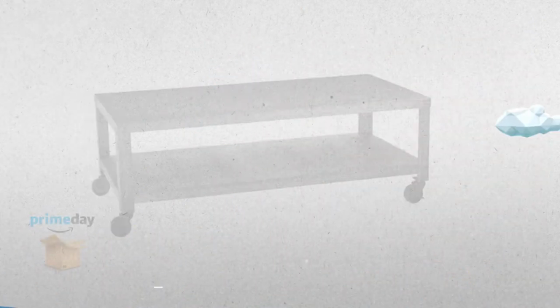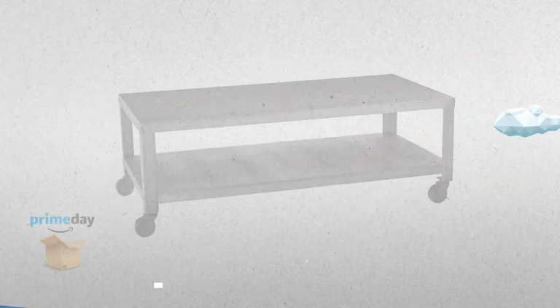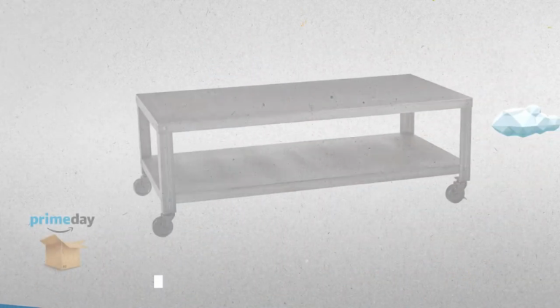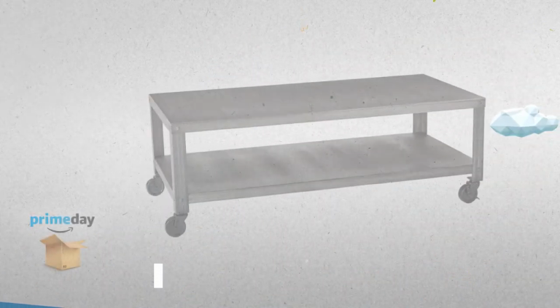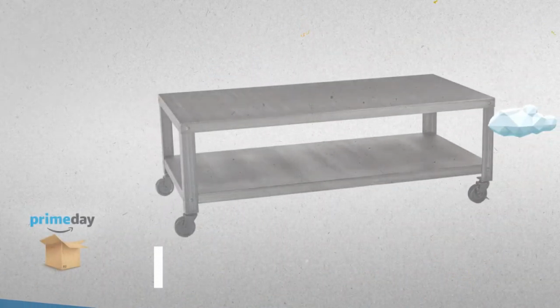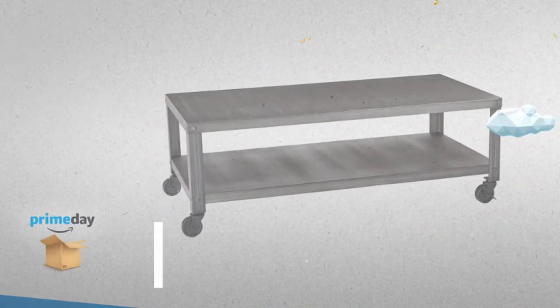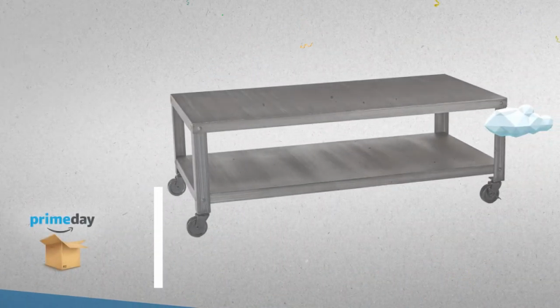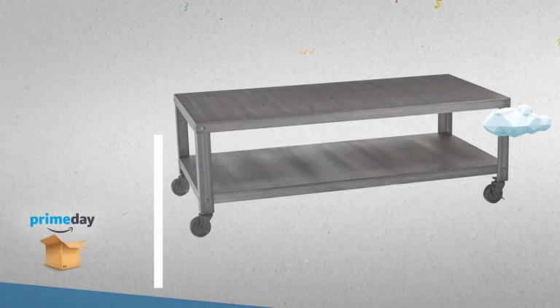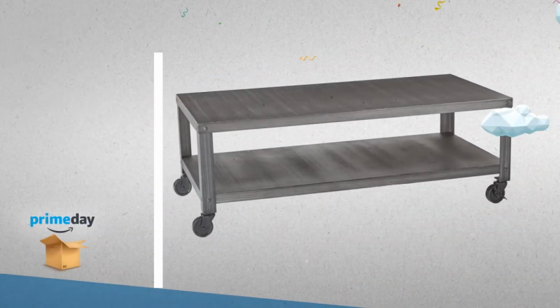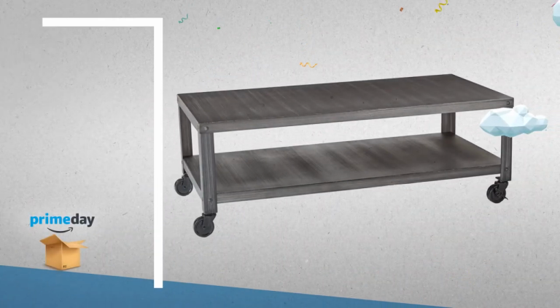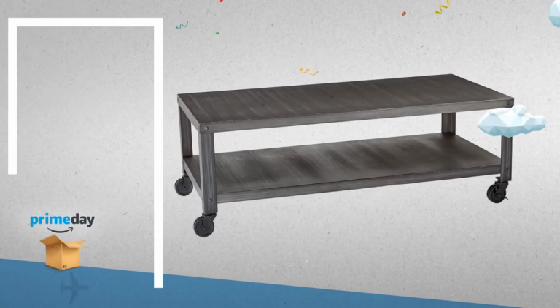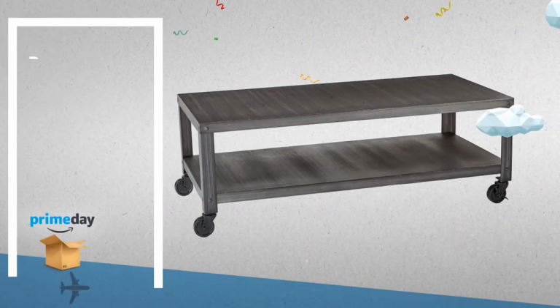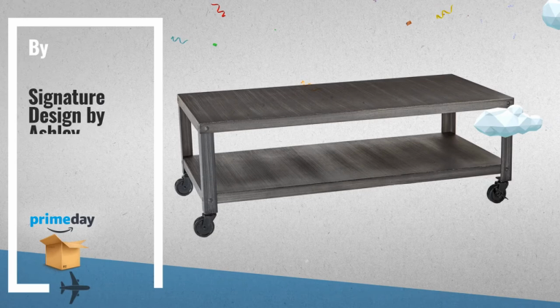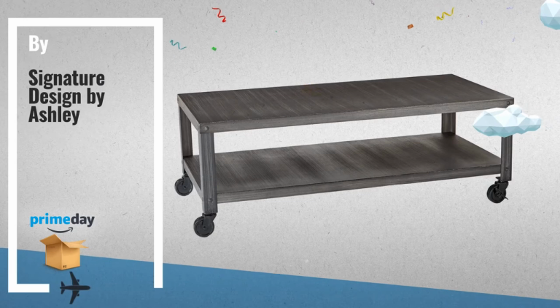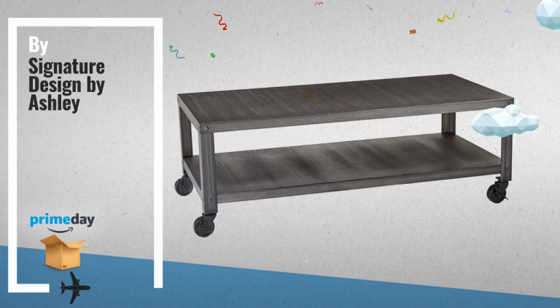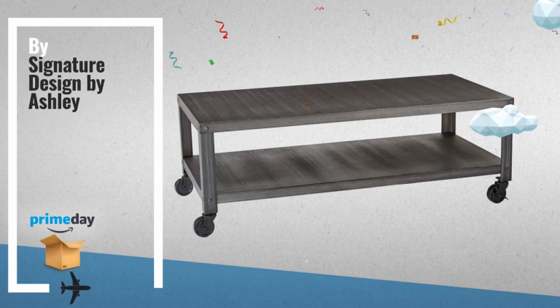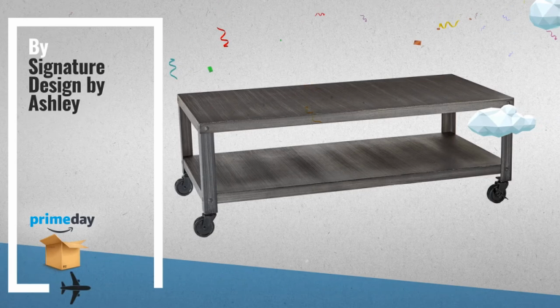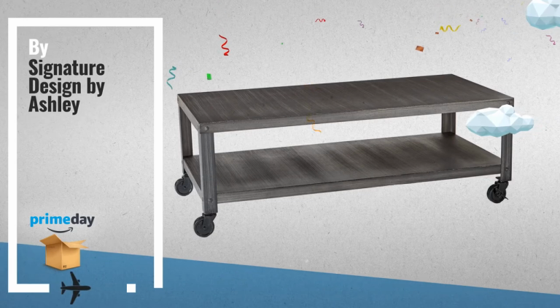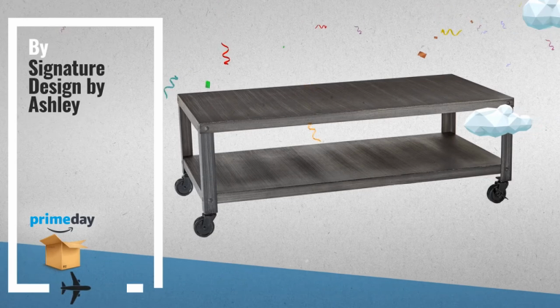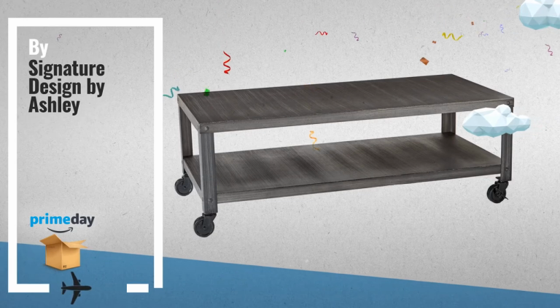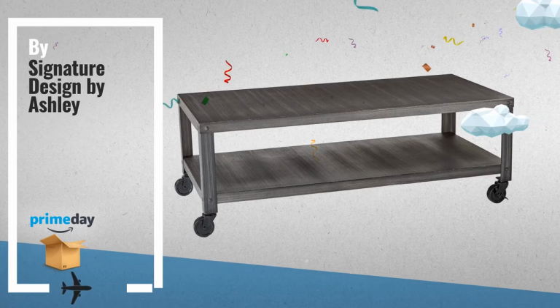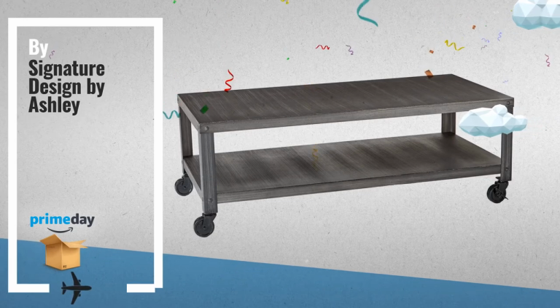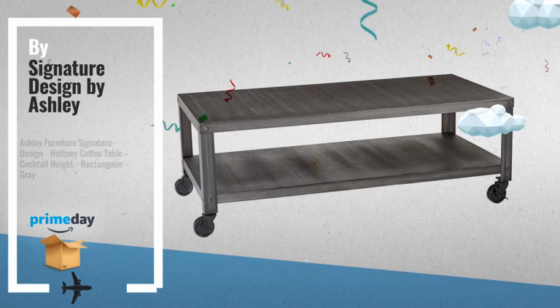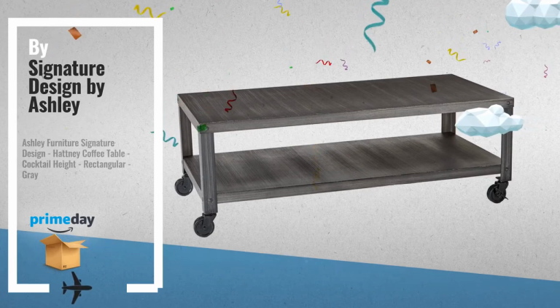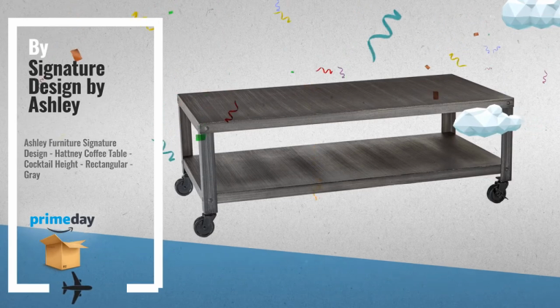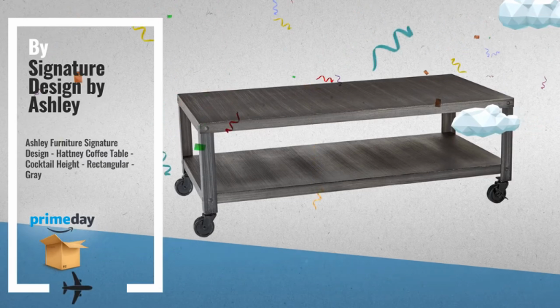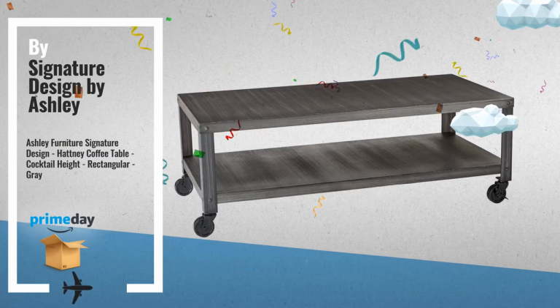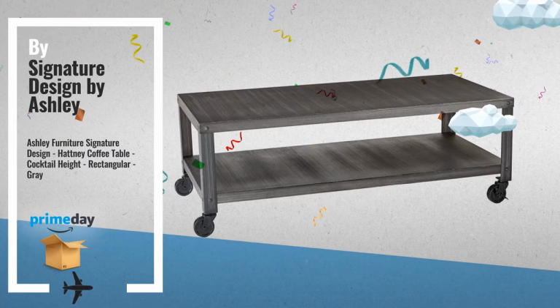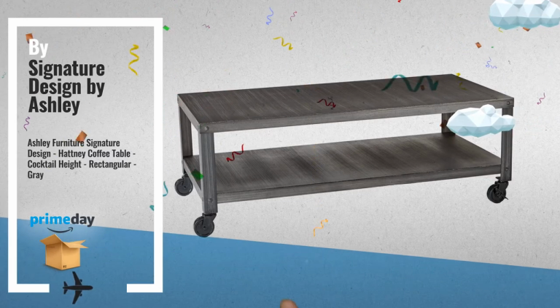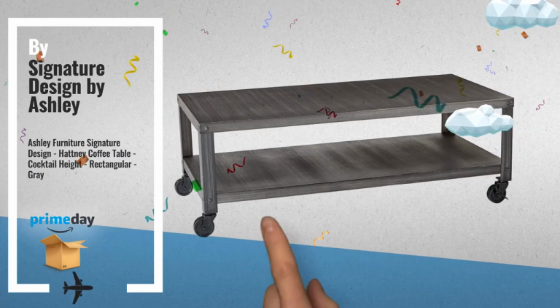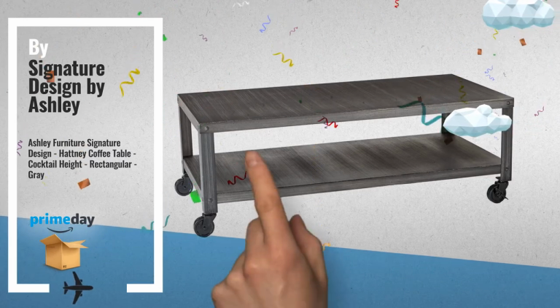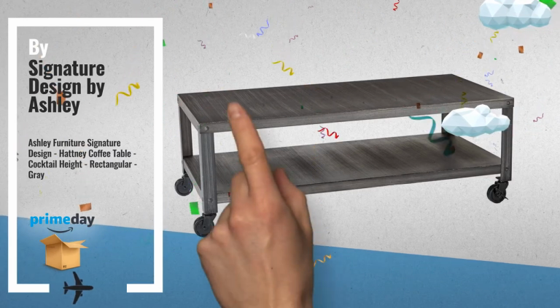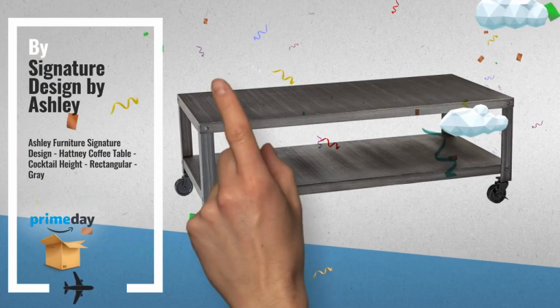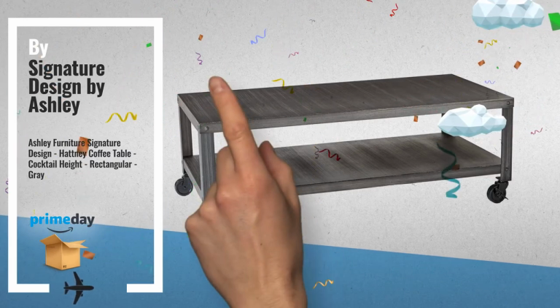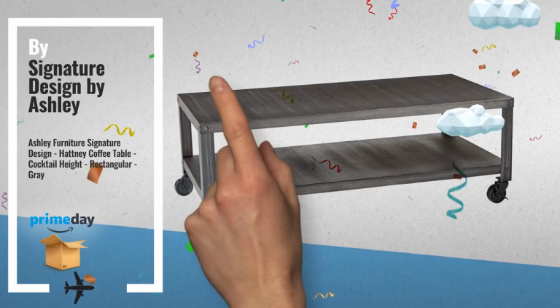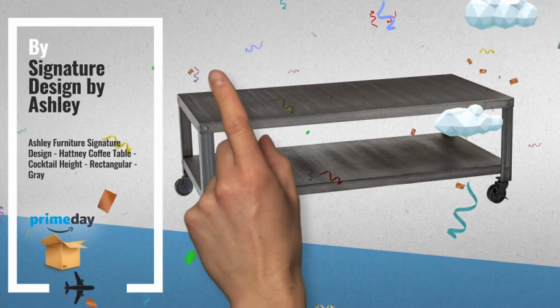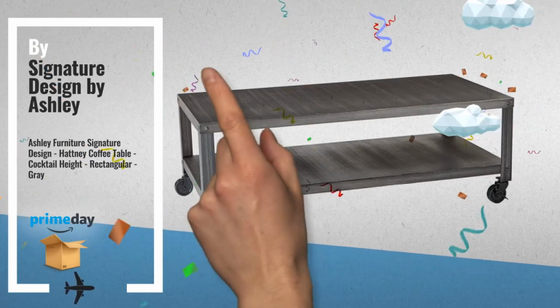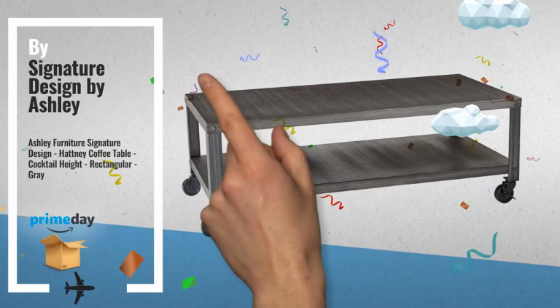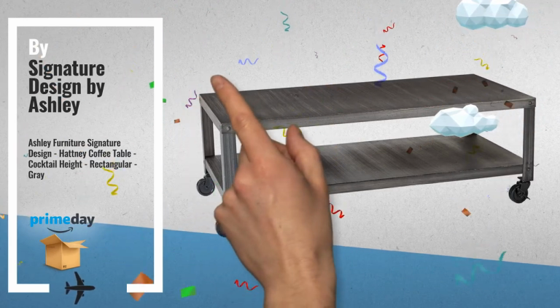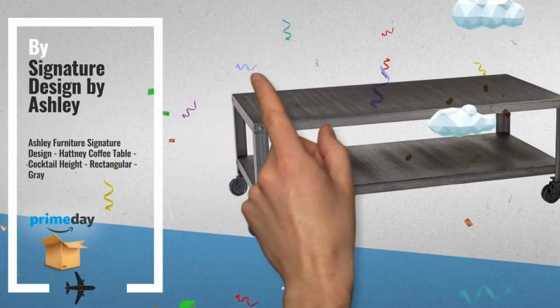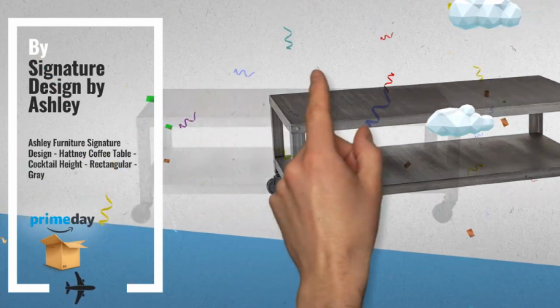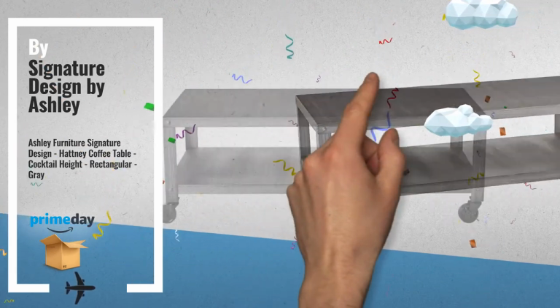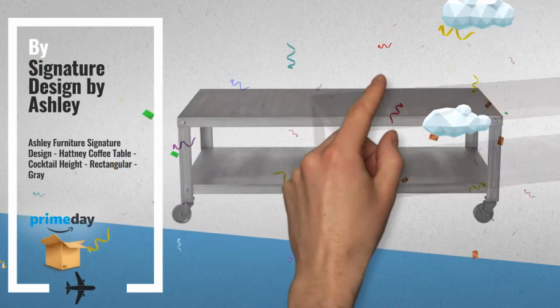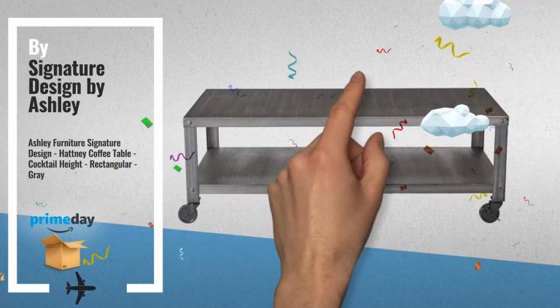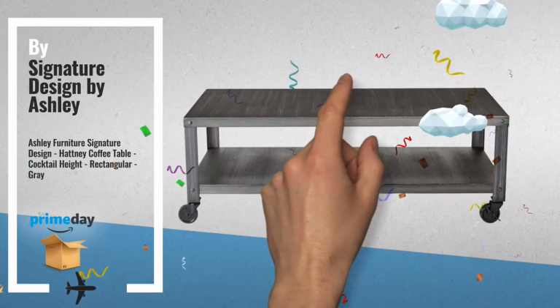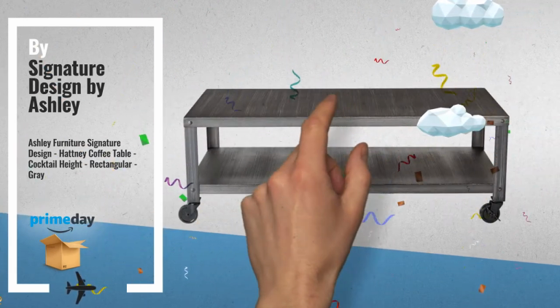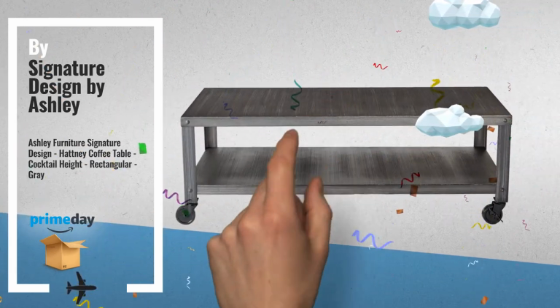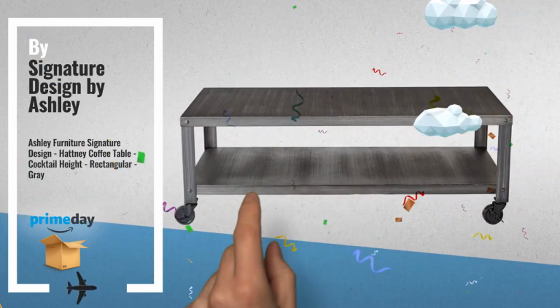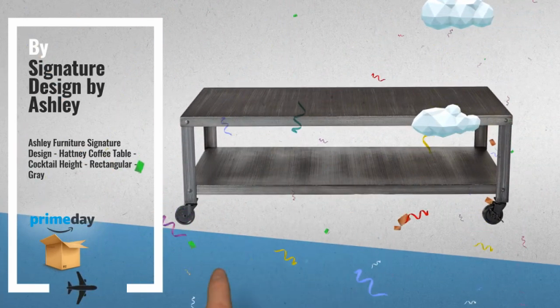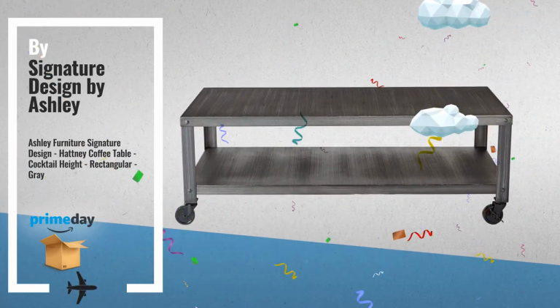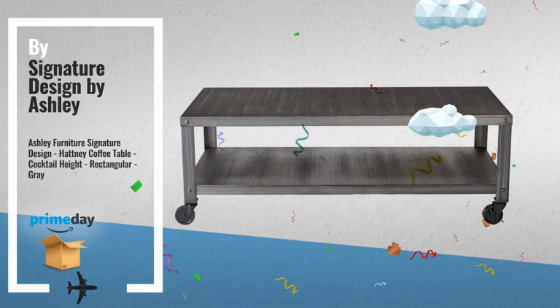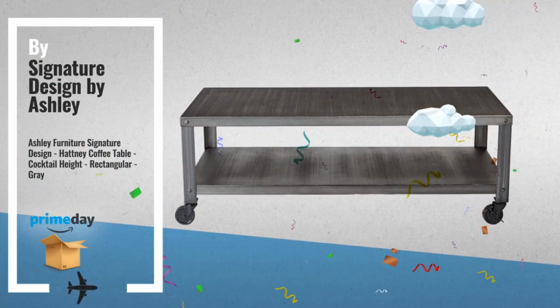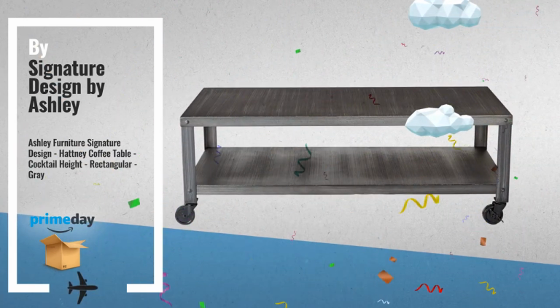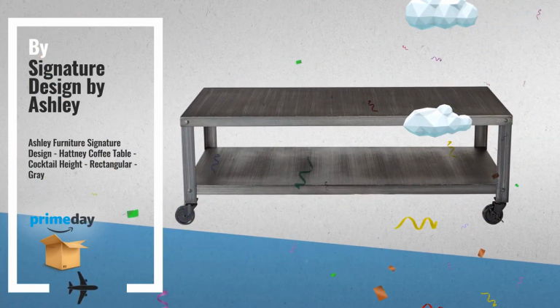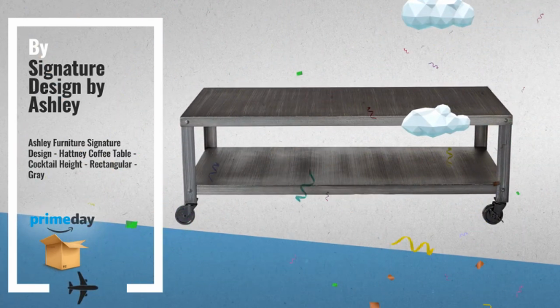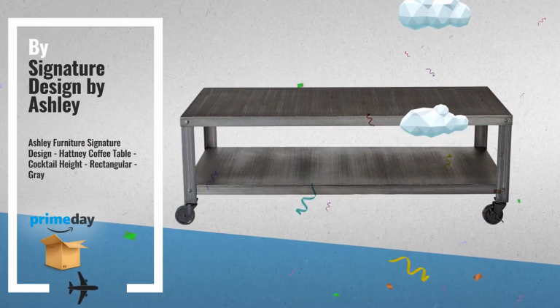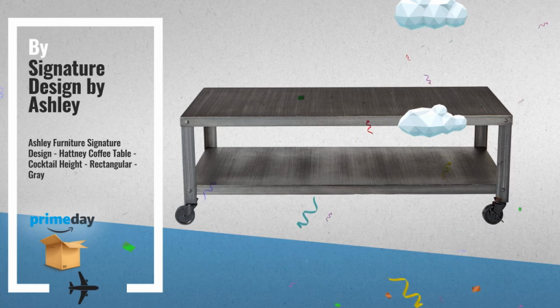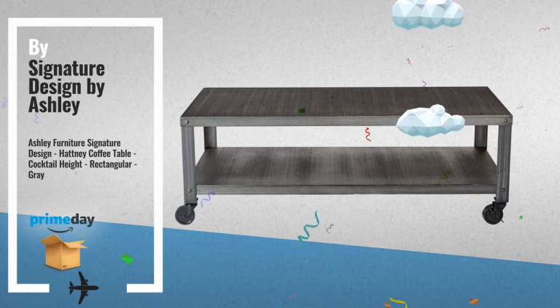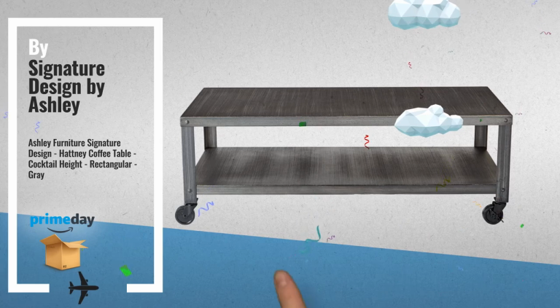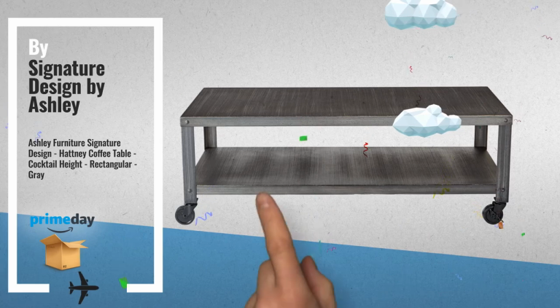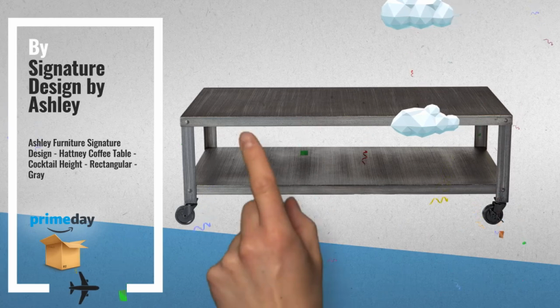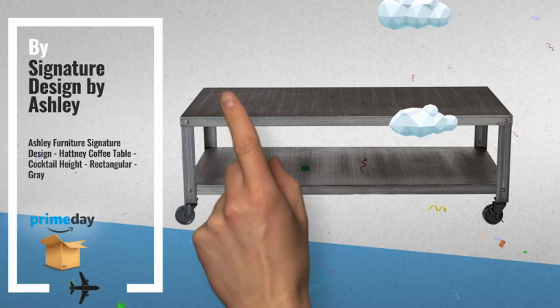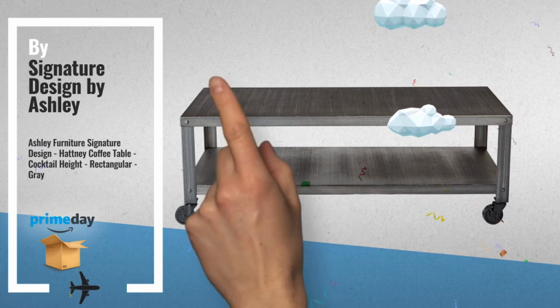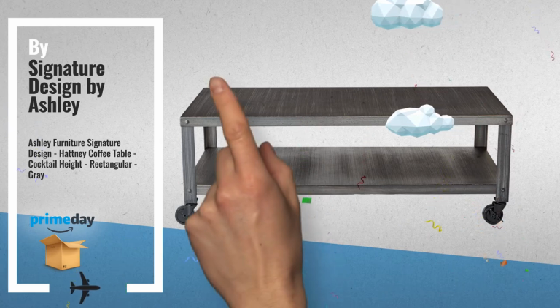Number 2, another great product by Signature Design by Ashley. For more info click the link below.